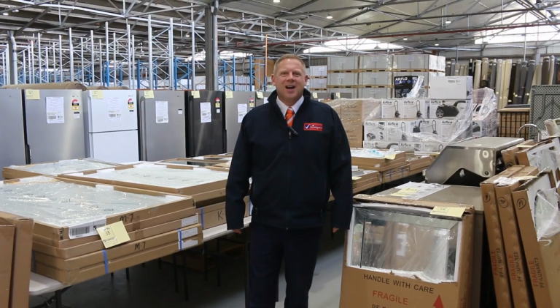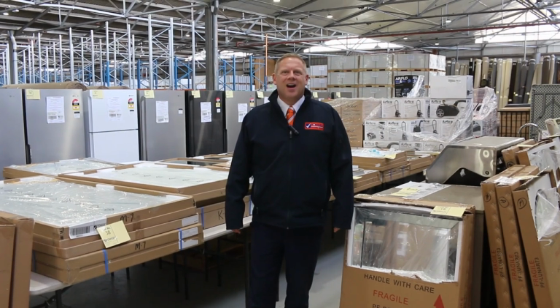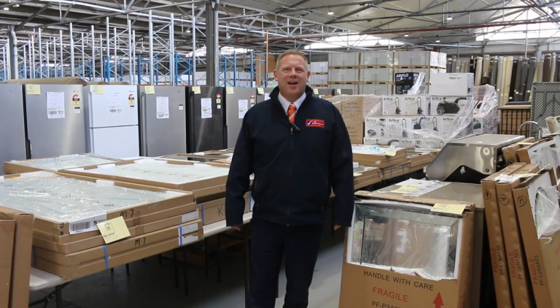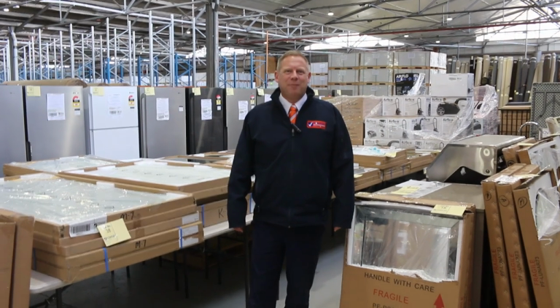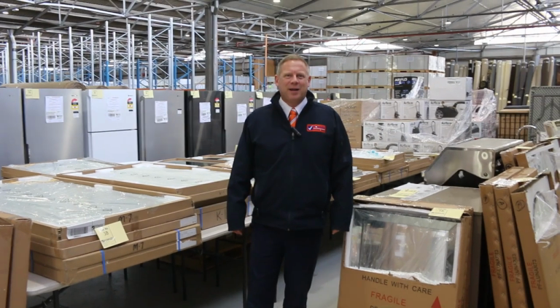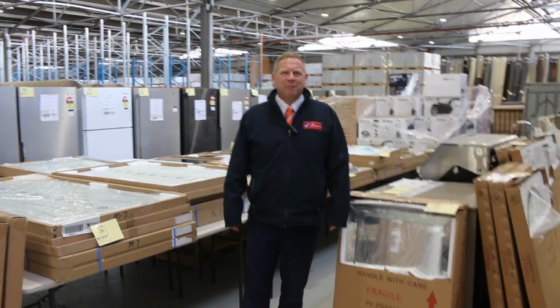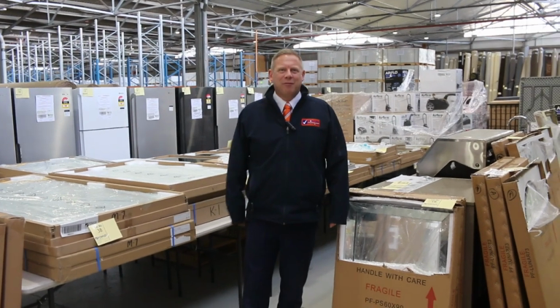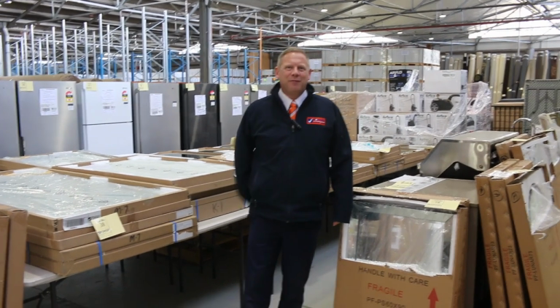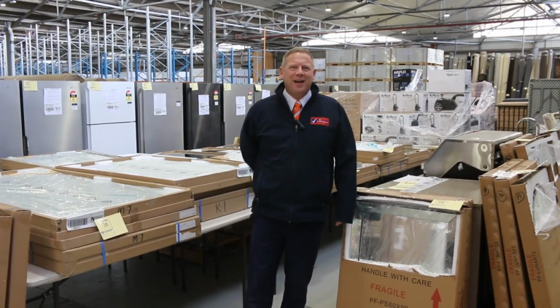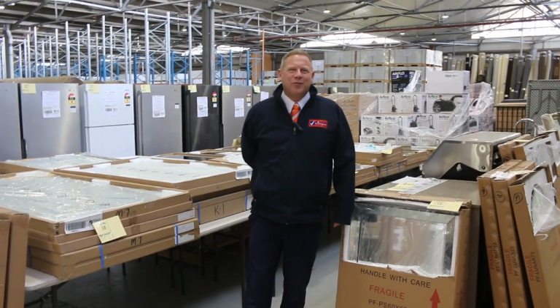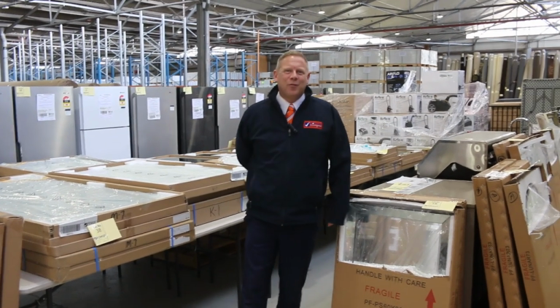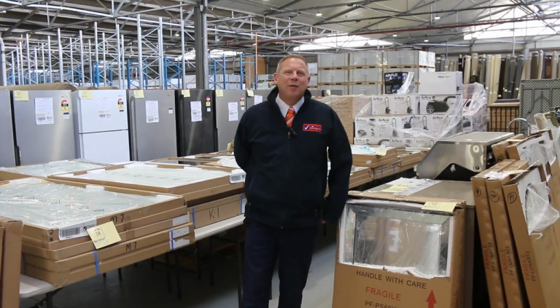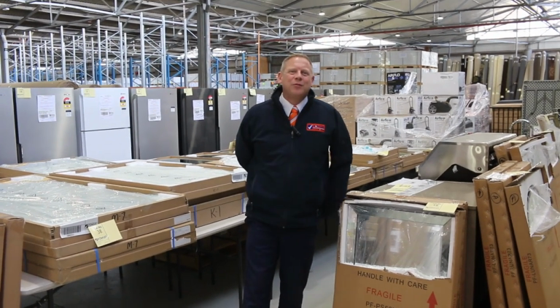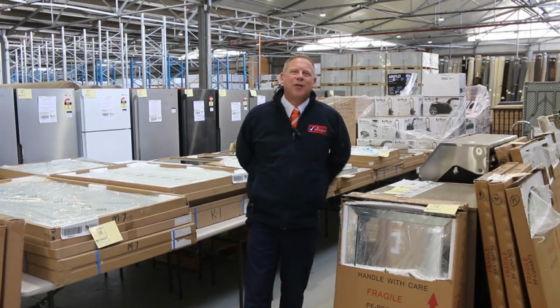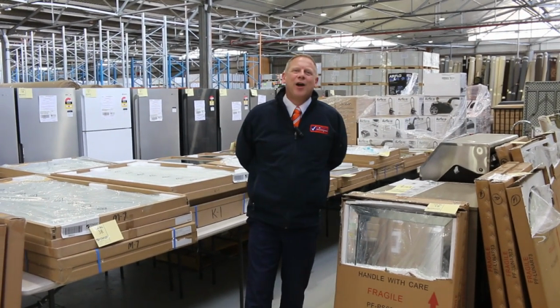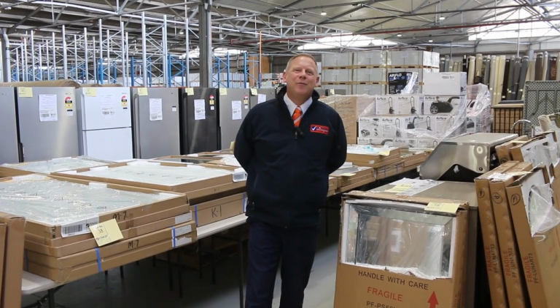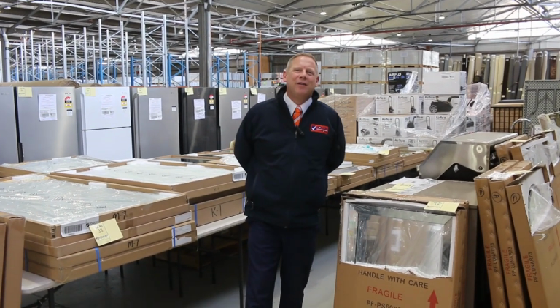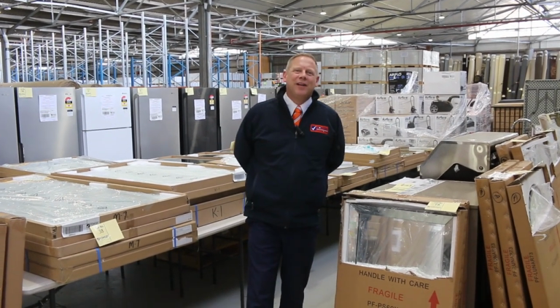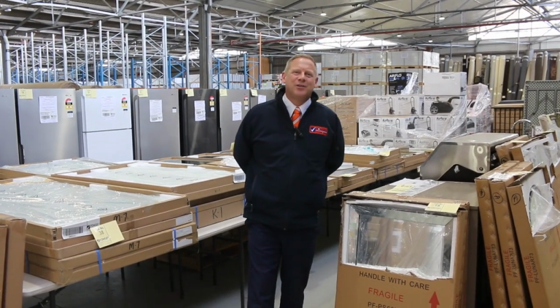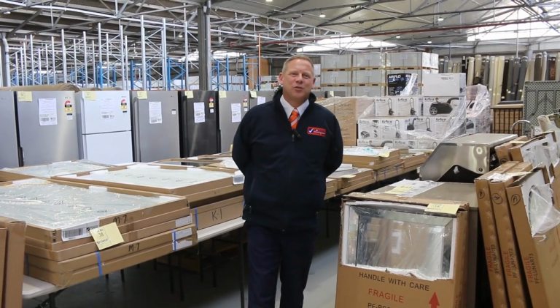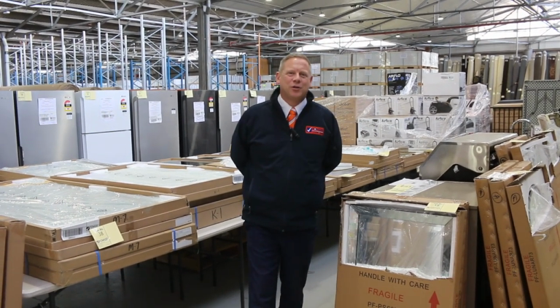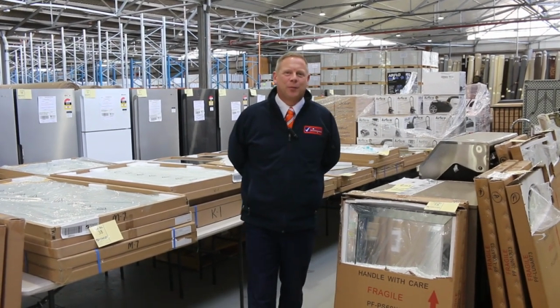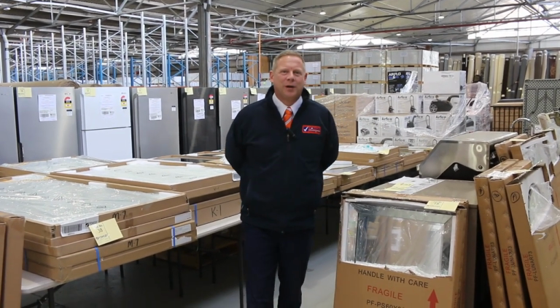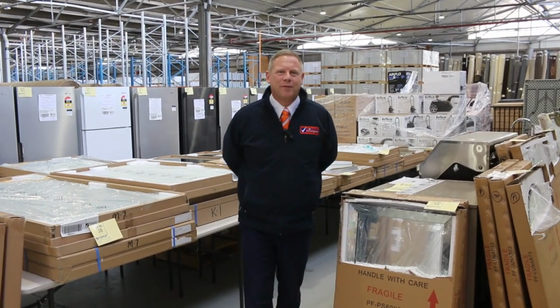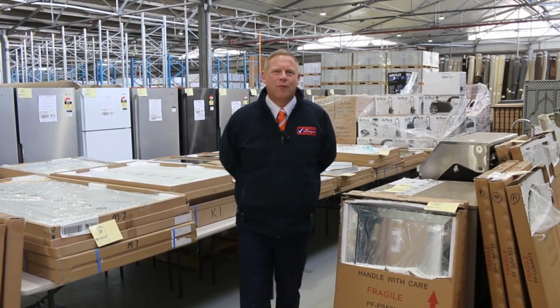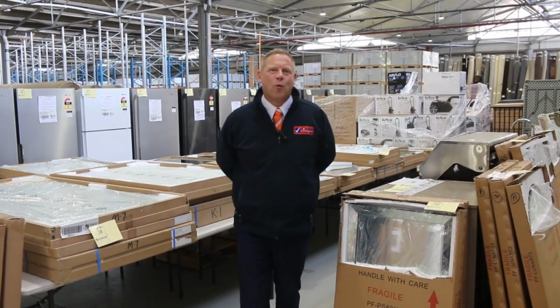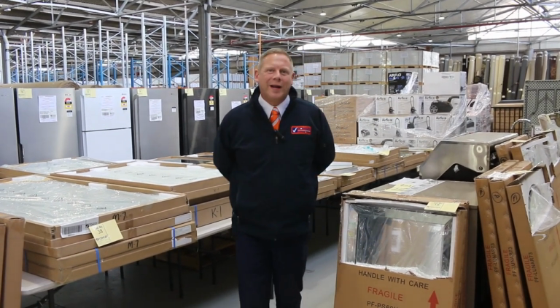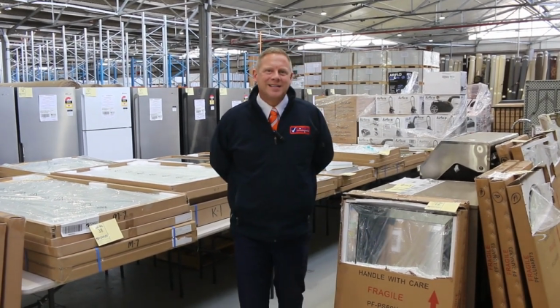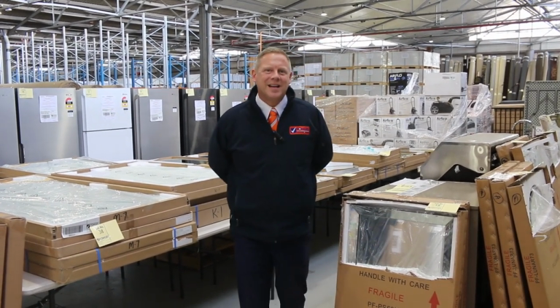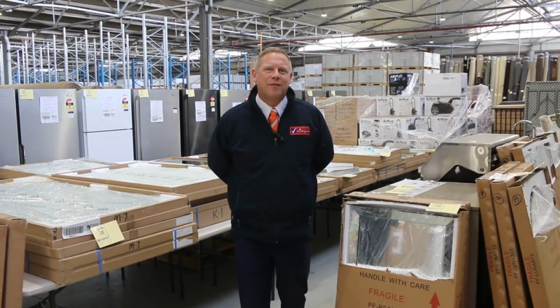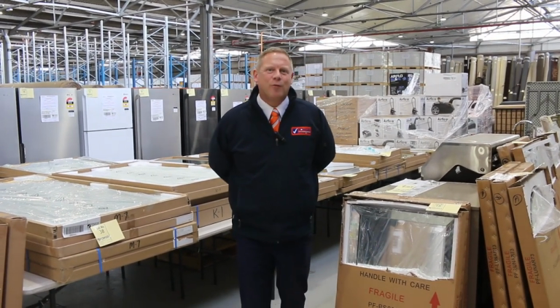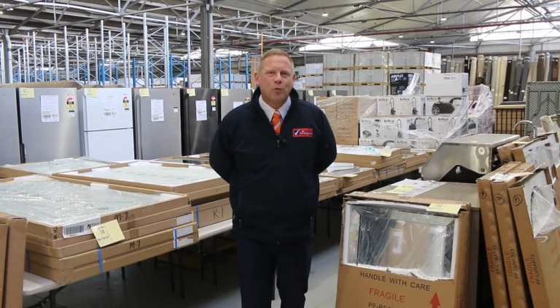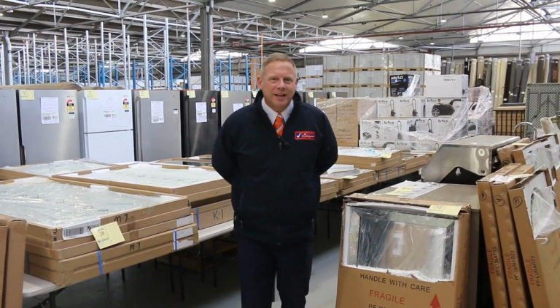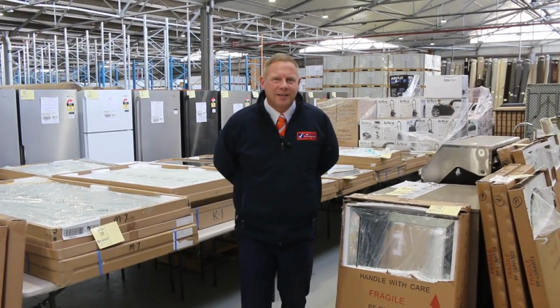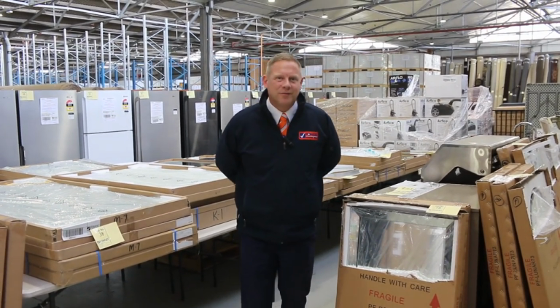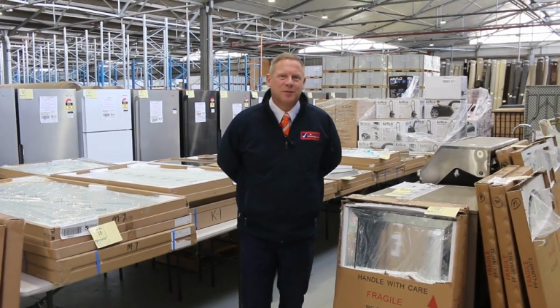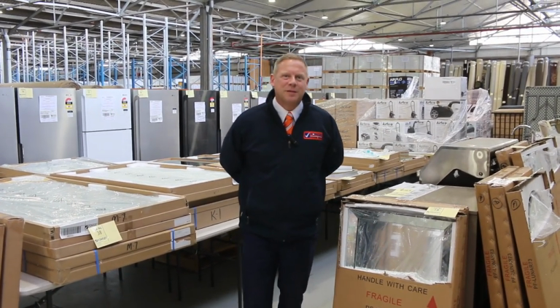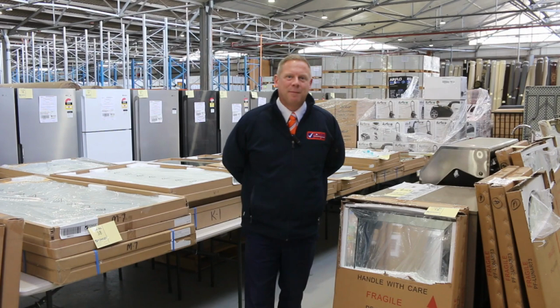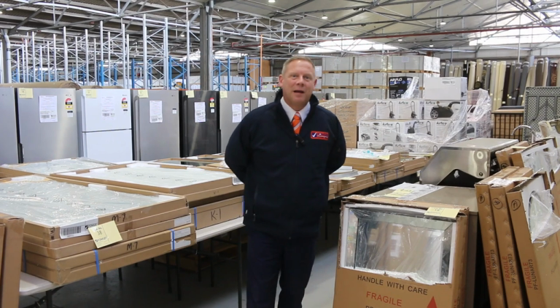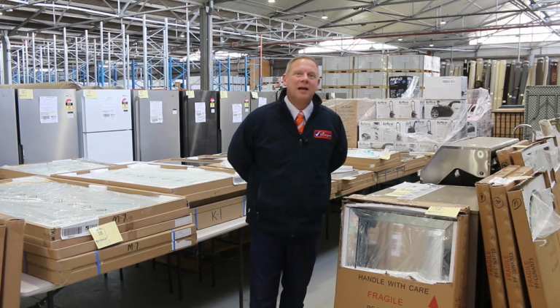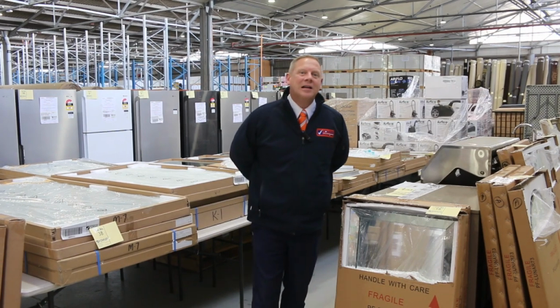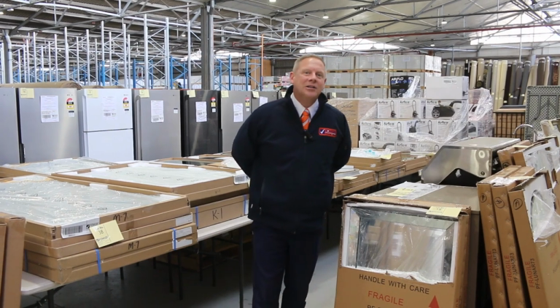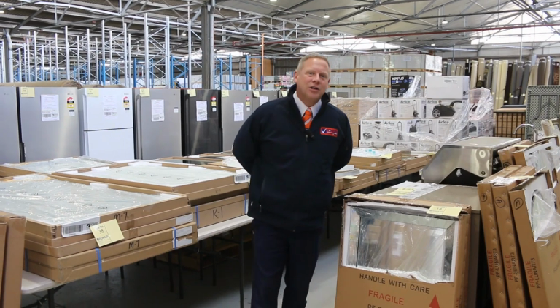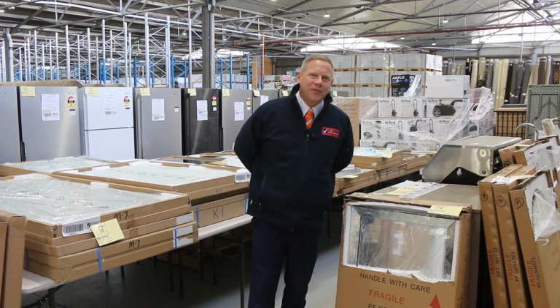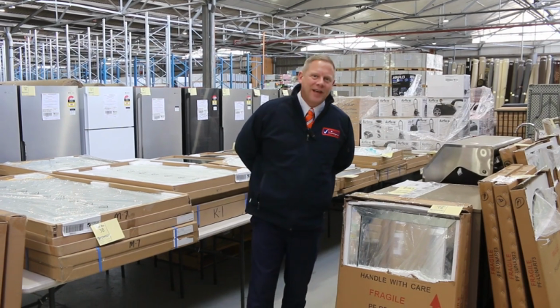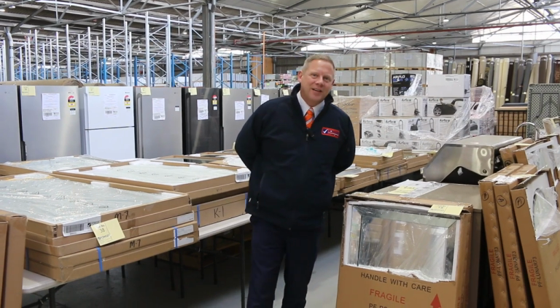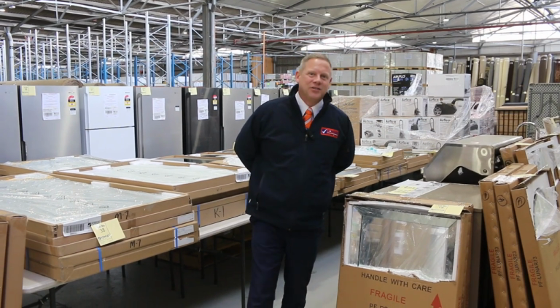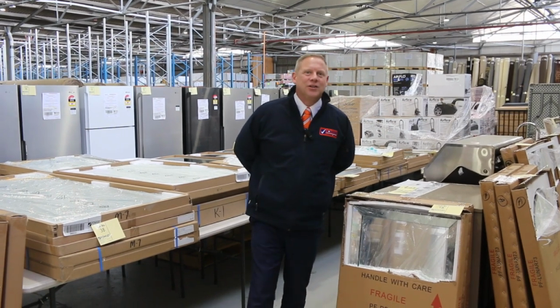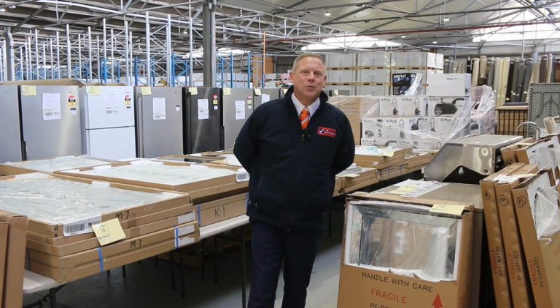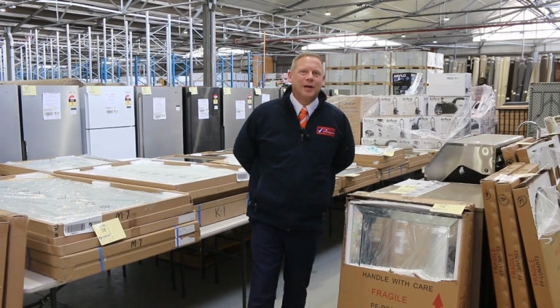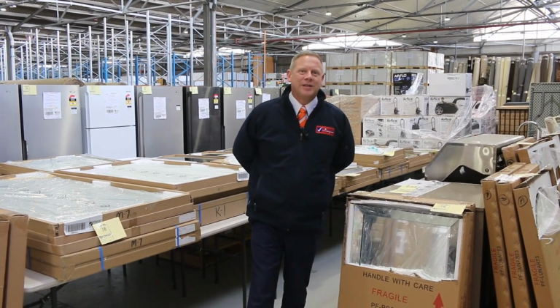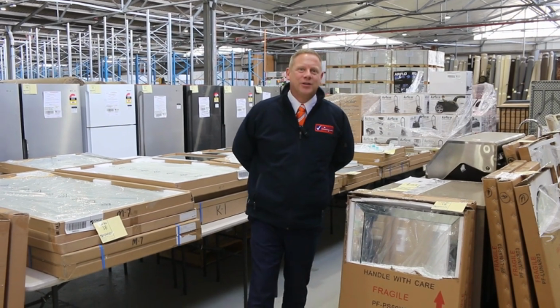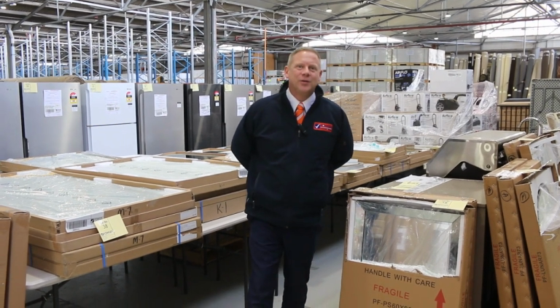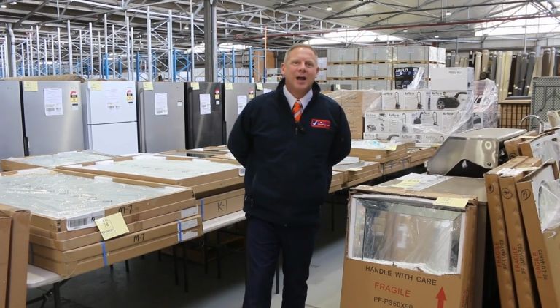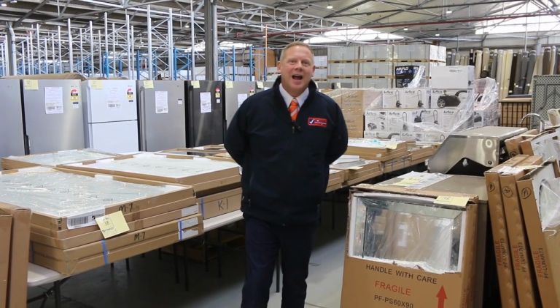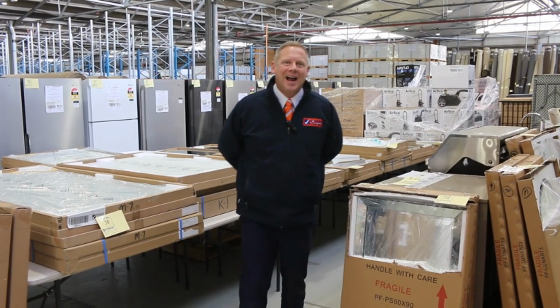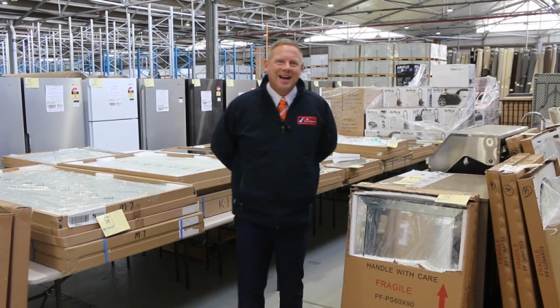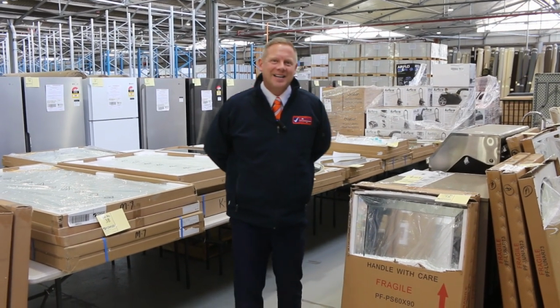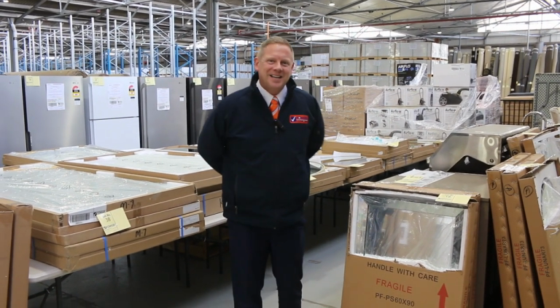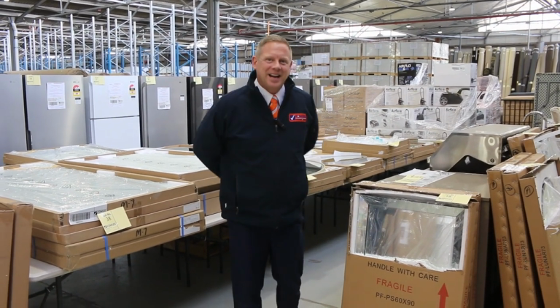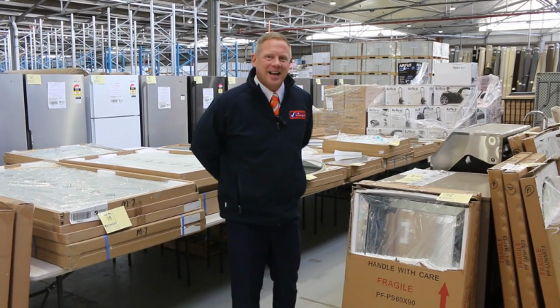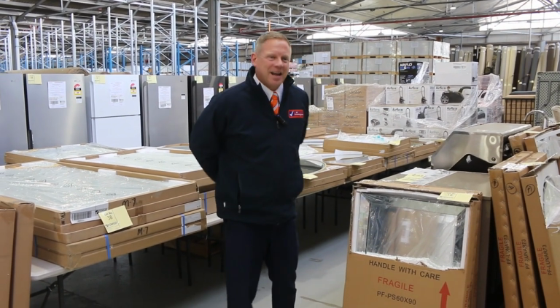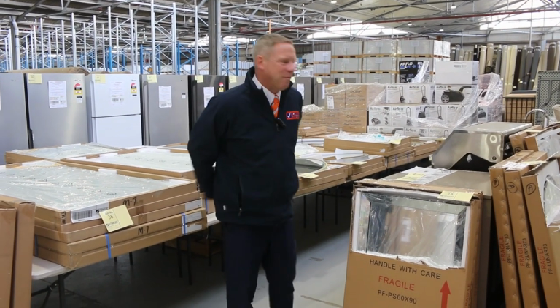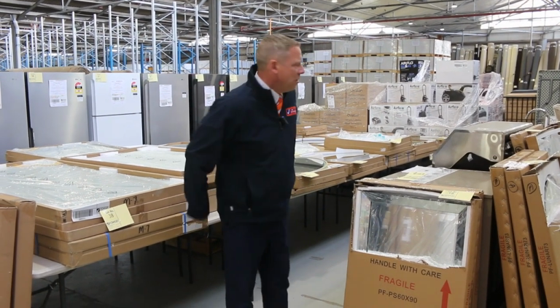Hi, I'm Liam from Fowles and welcome to the Home Renovators auction preview for Wednesday the 14th of September 2022 at 10 a.m.